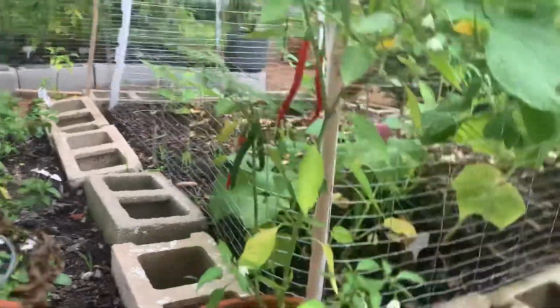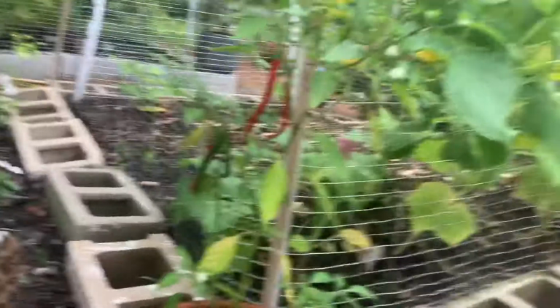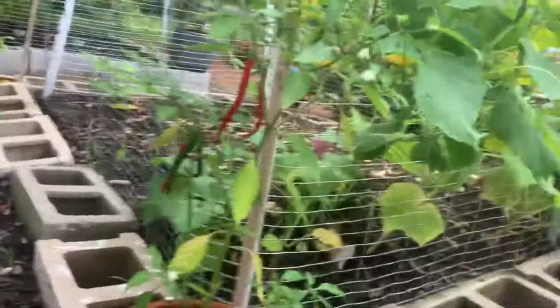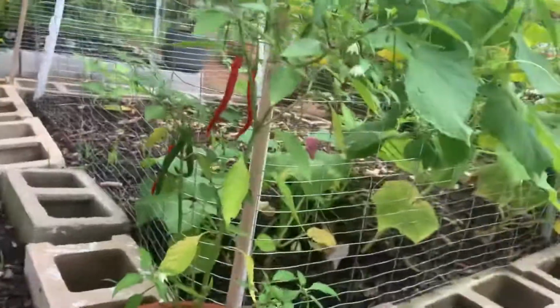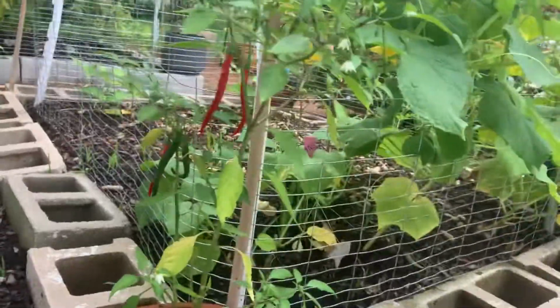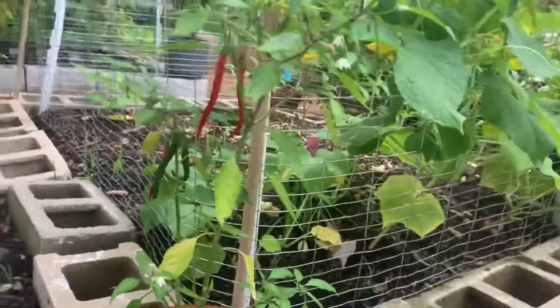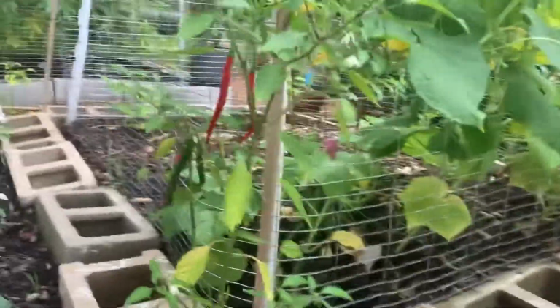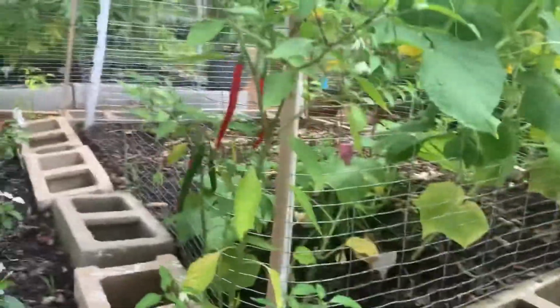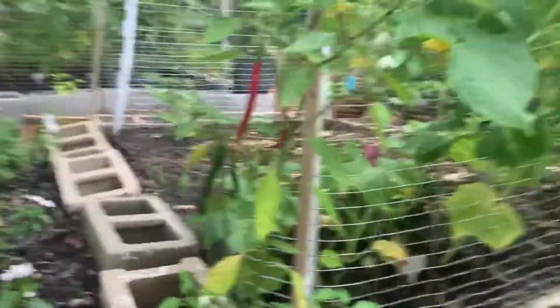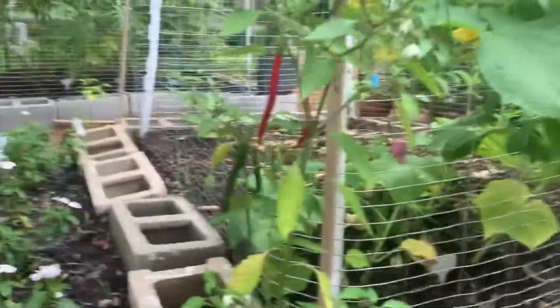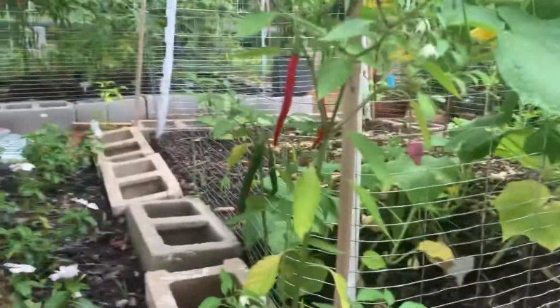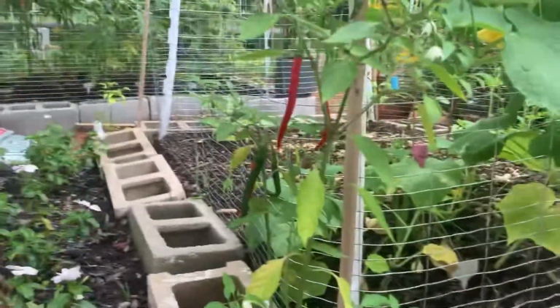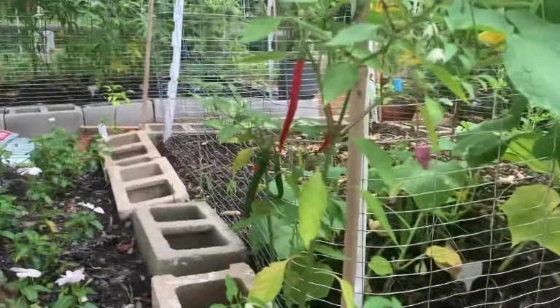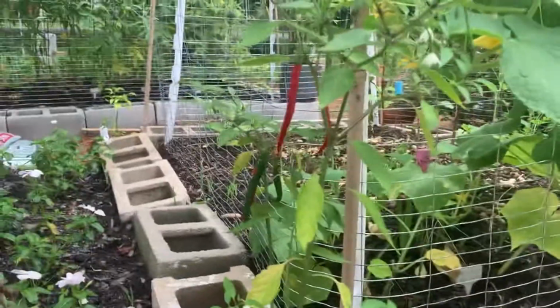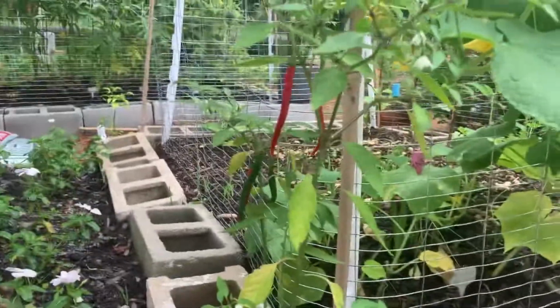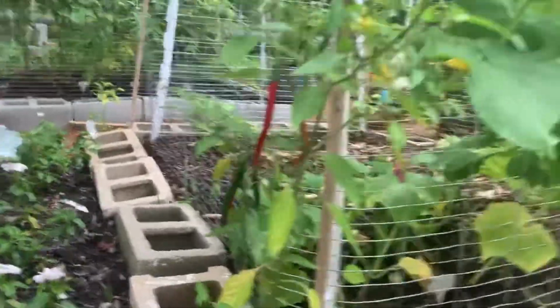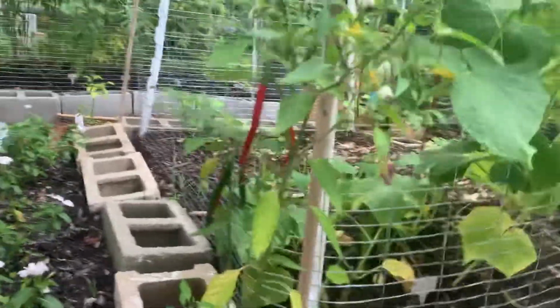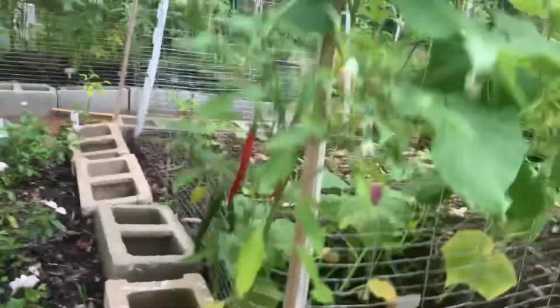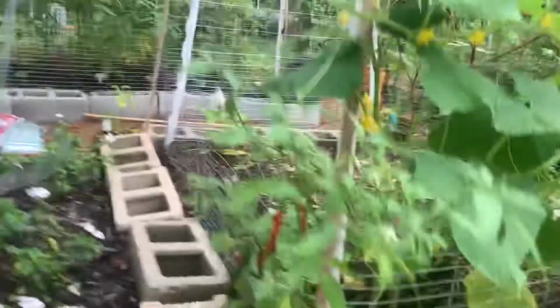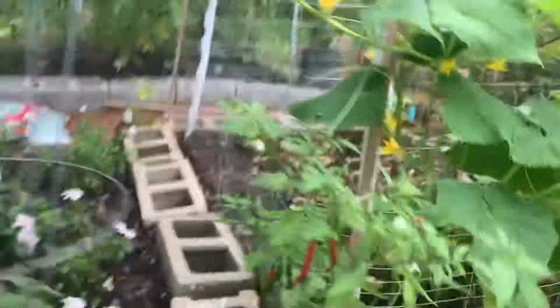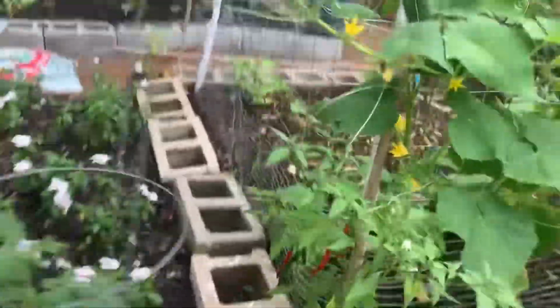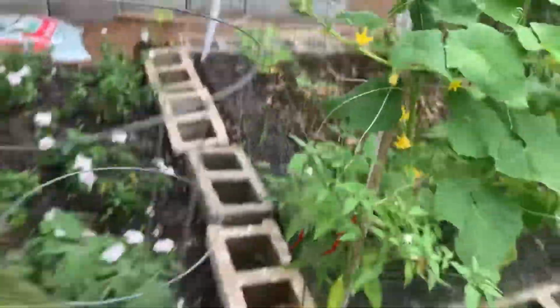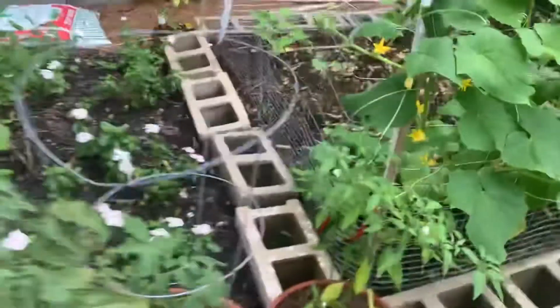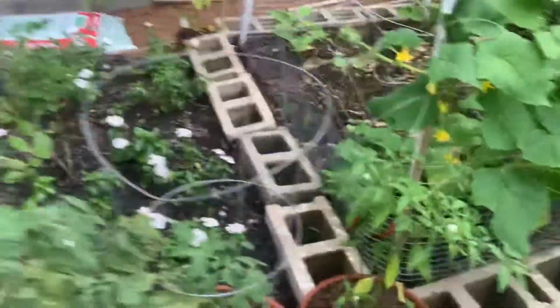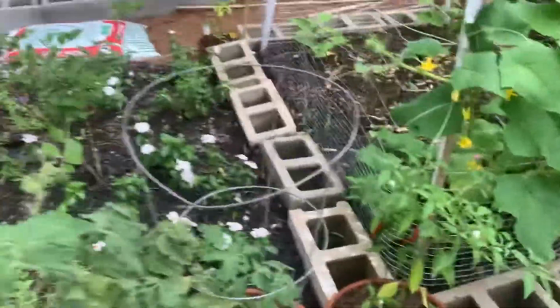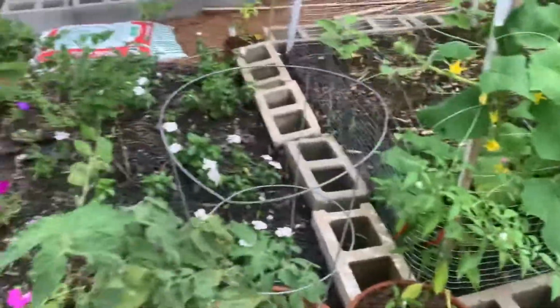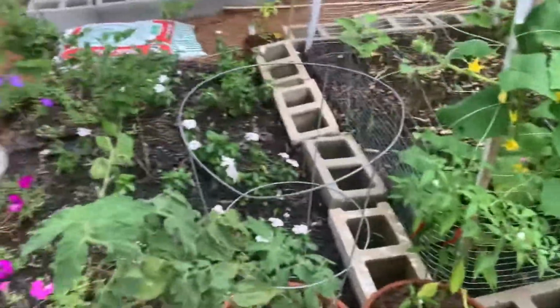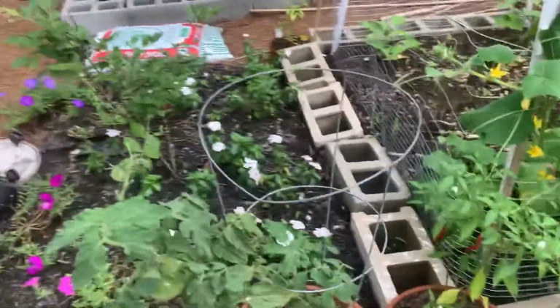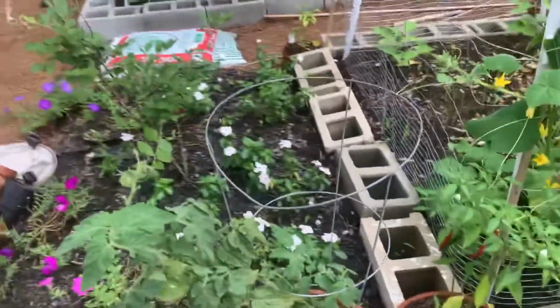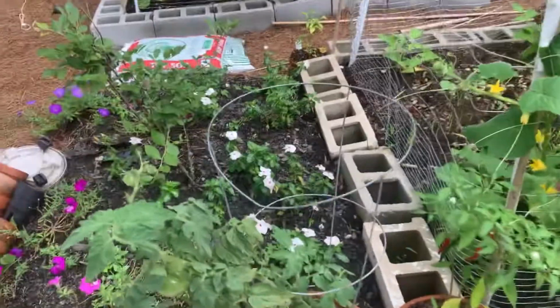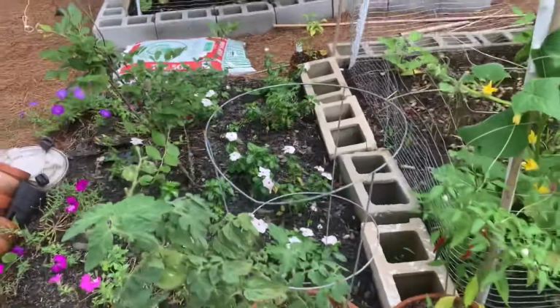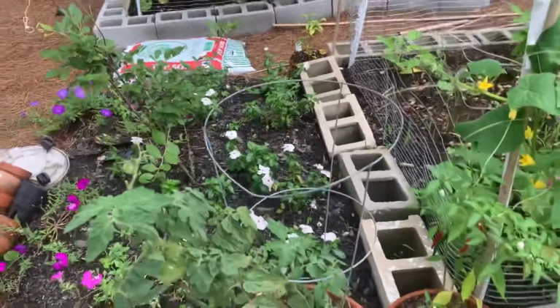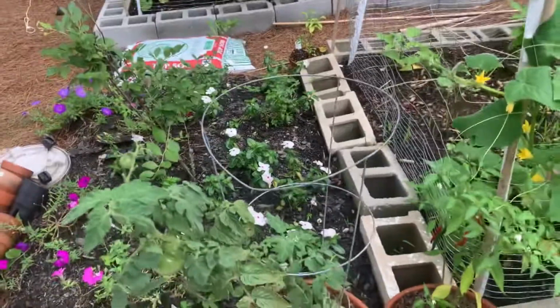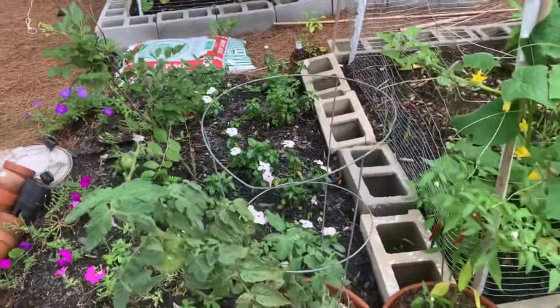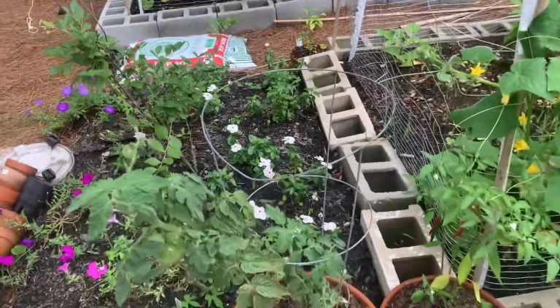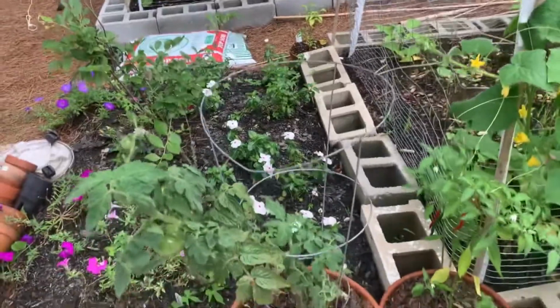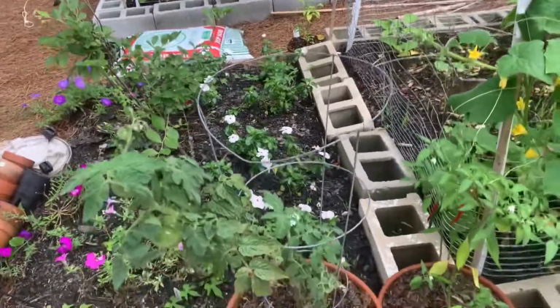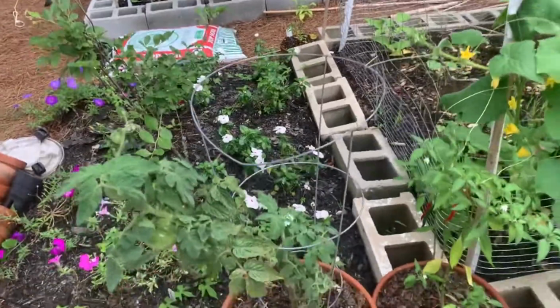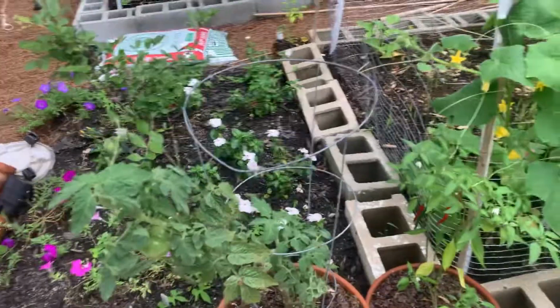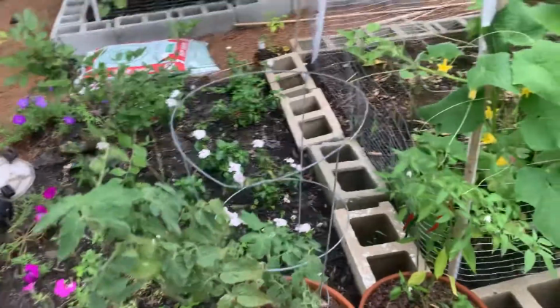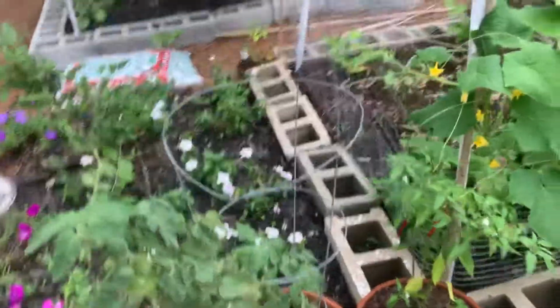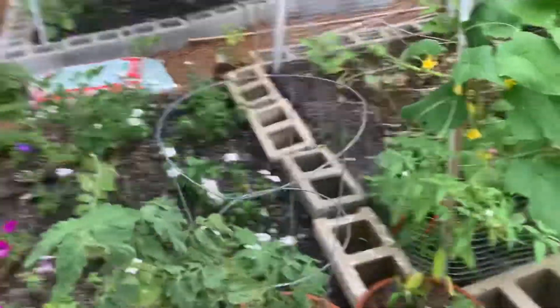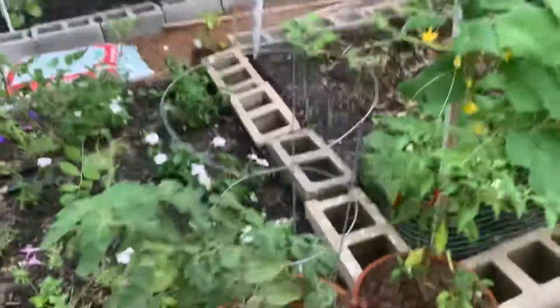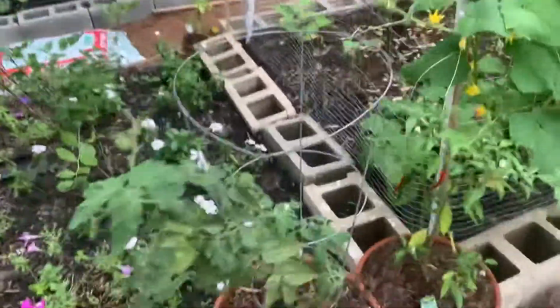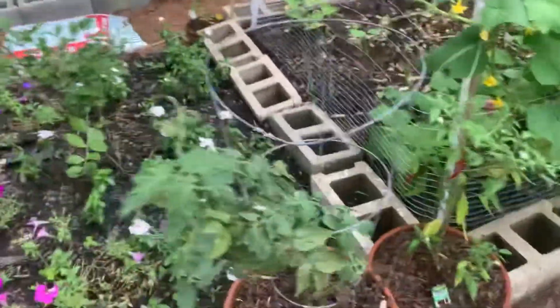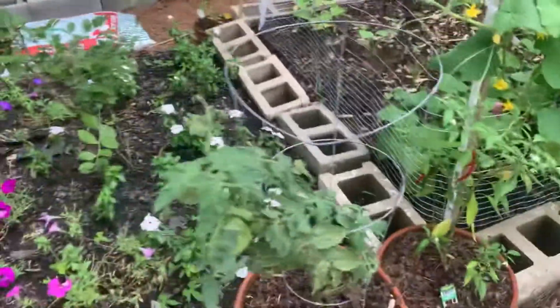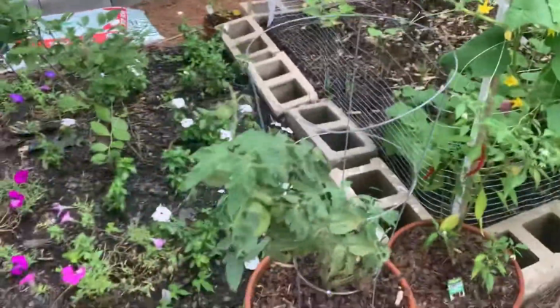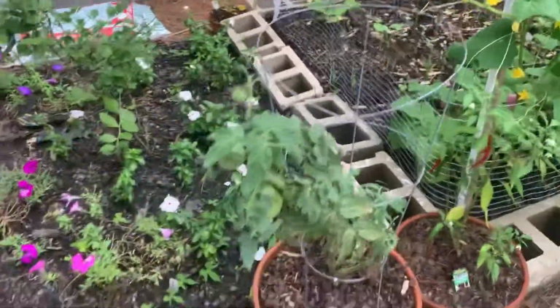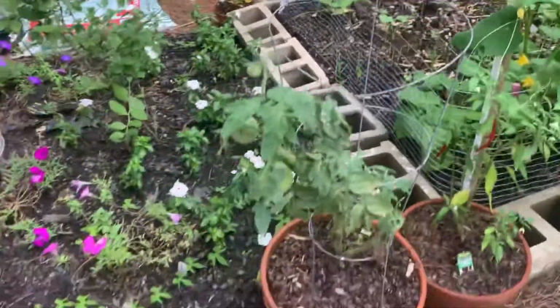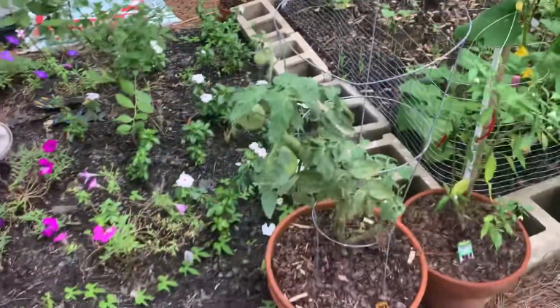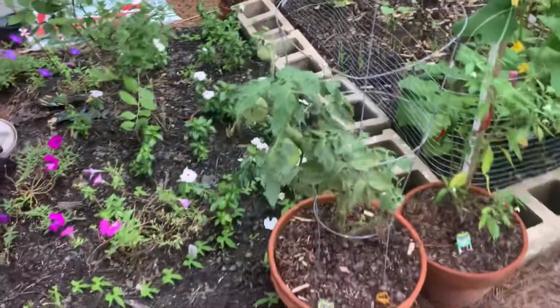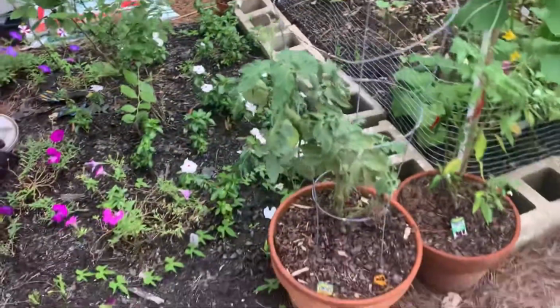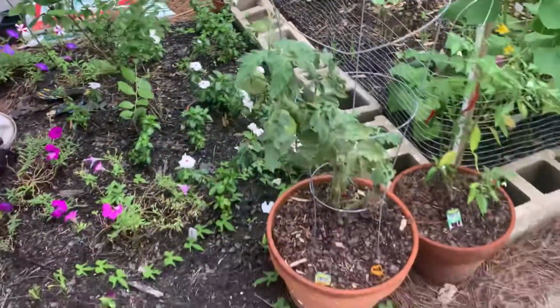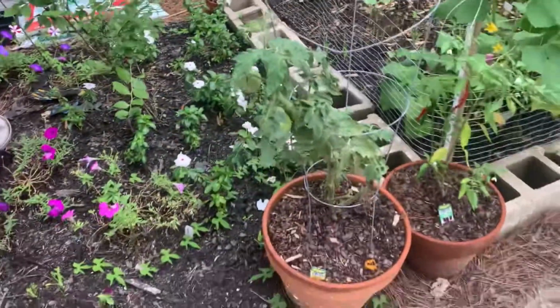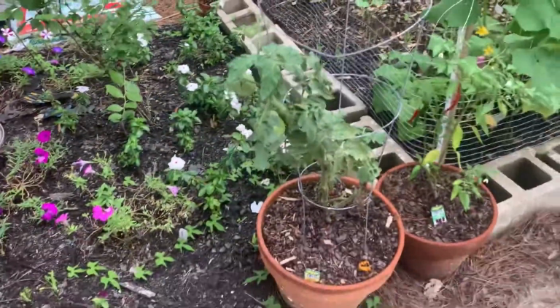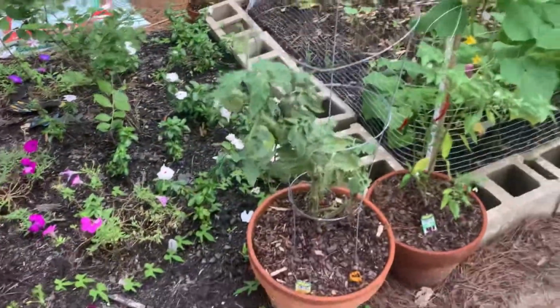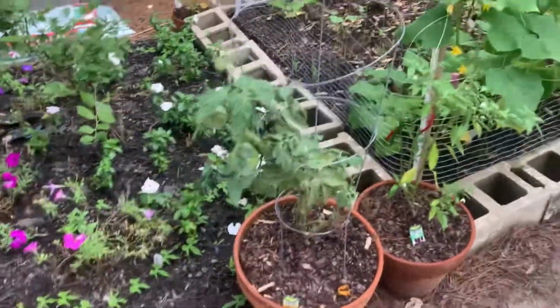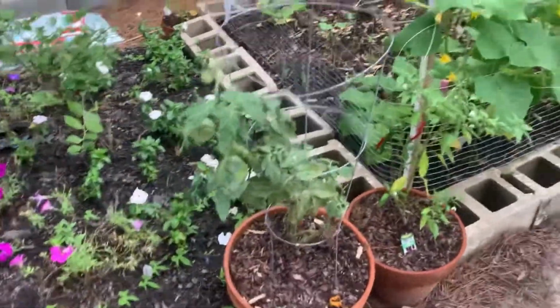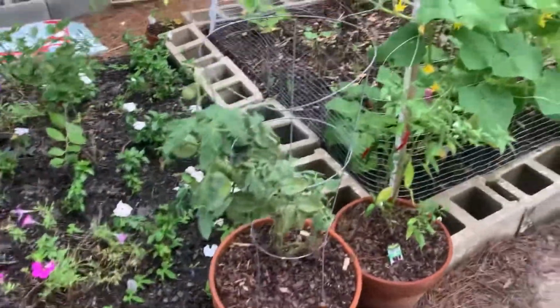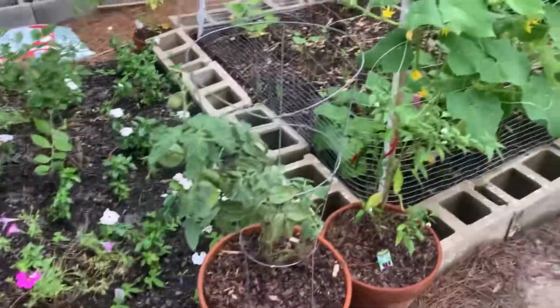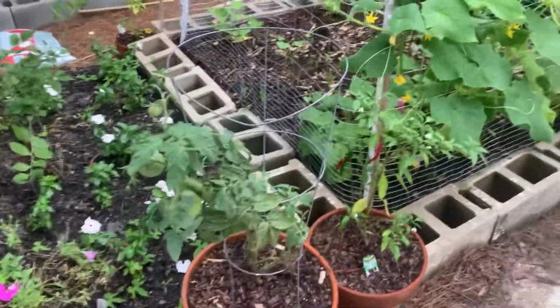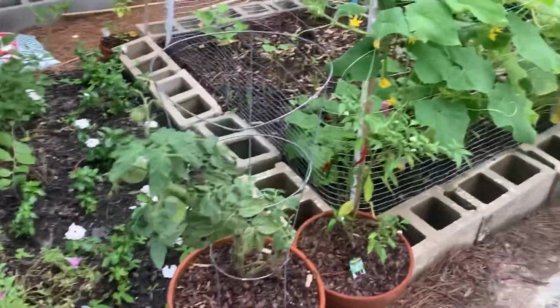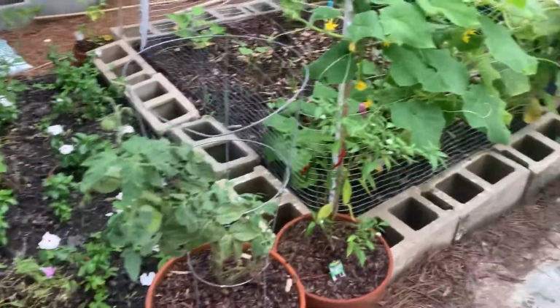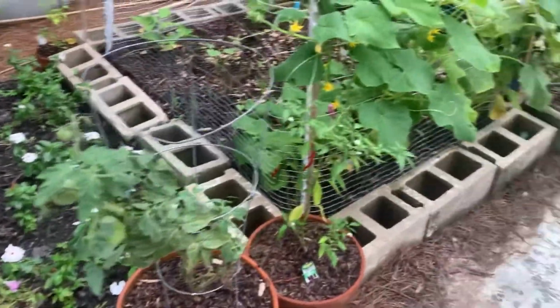I need to figure out what to do with all this since I'm going to make a super hot salsa tonight, or at least start fermenting the Carolina Reapers.